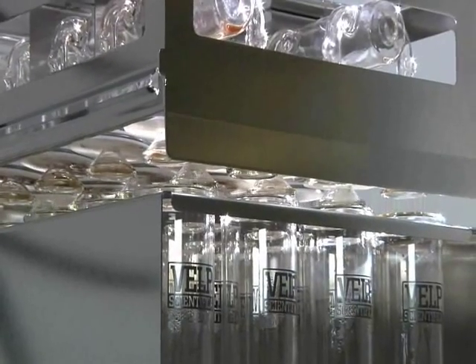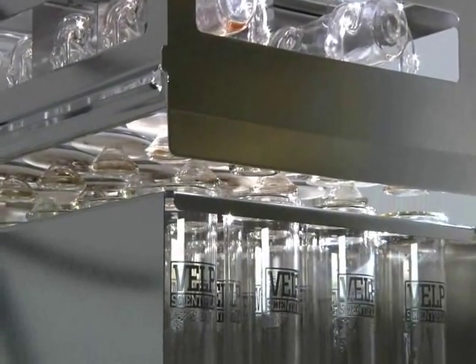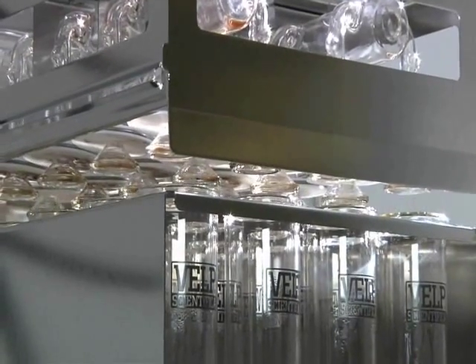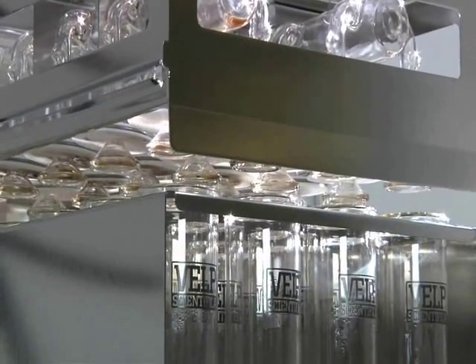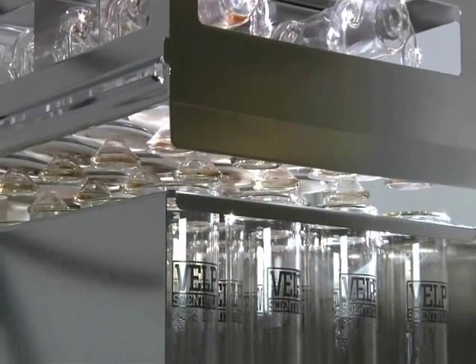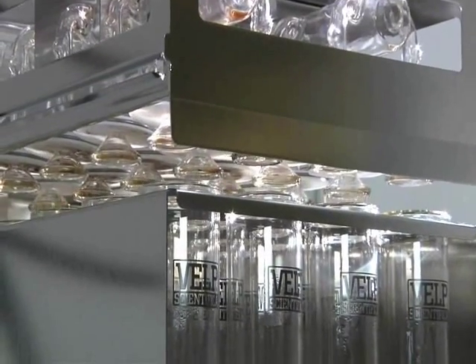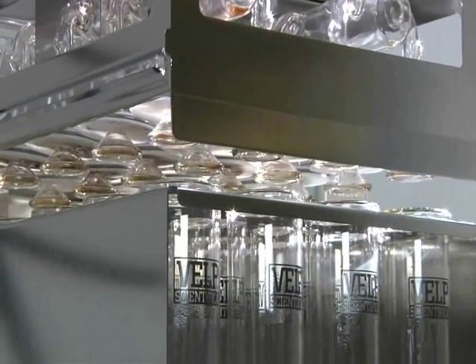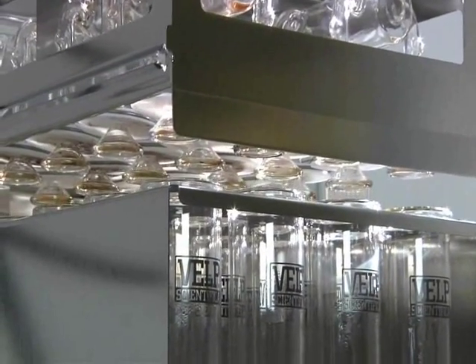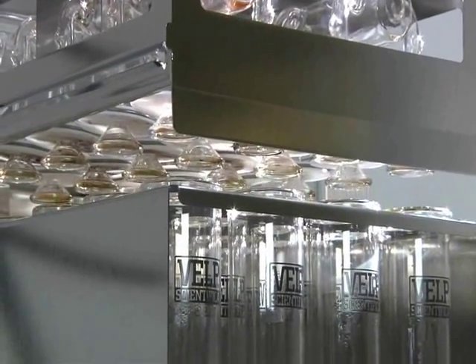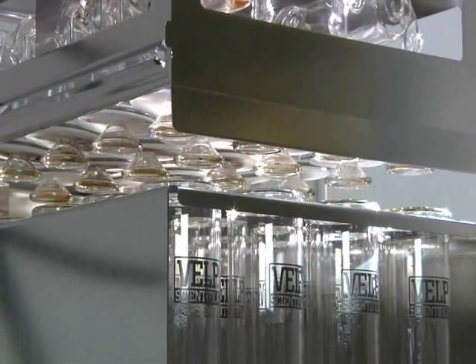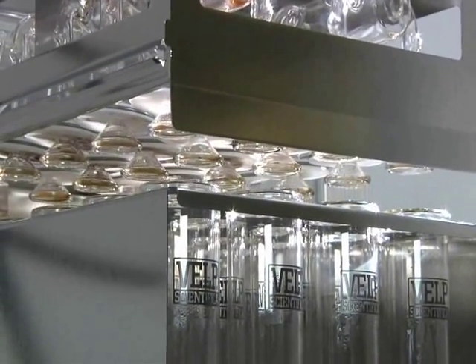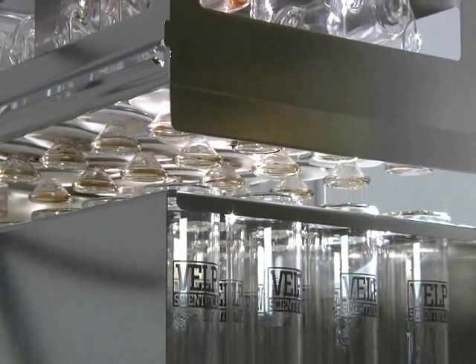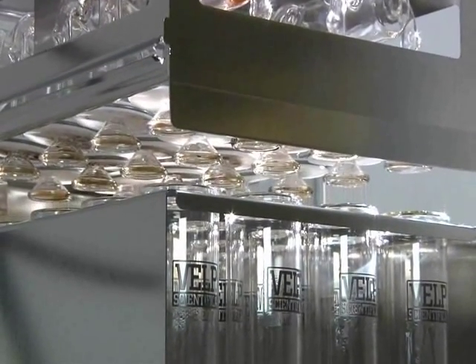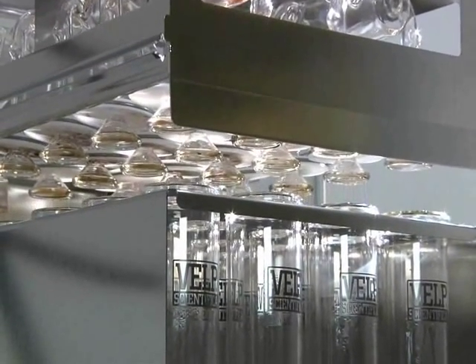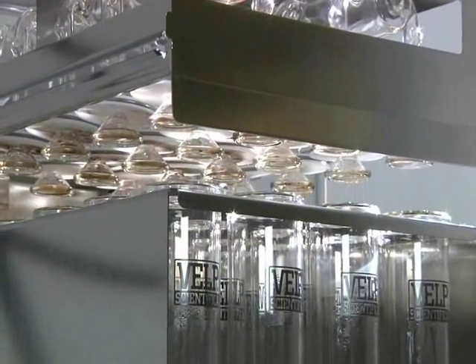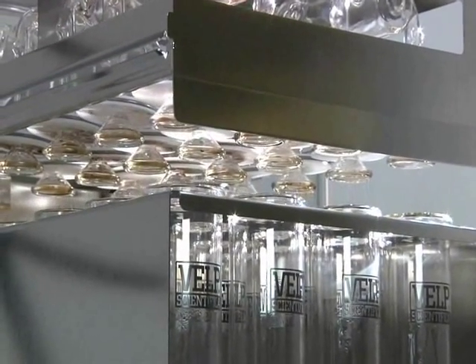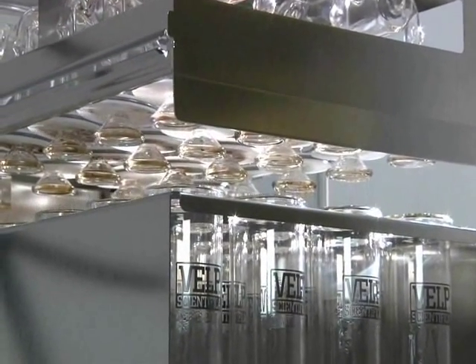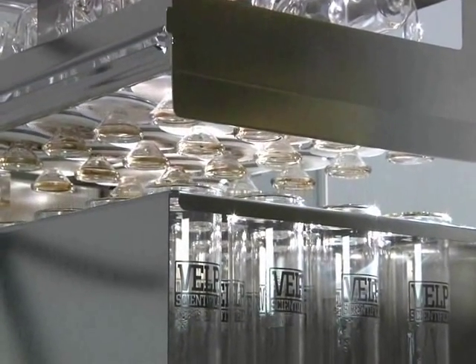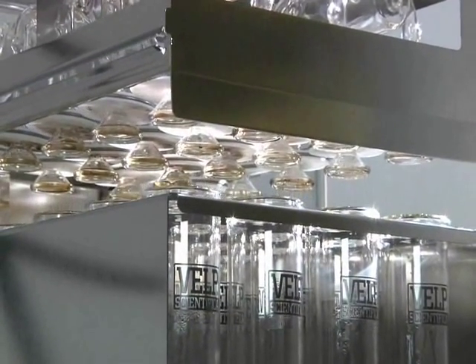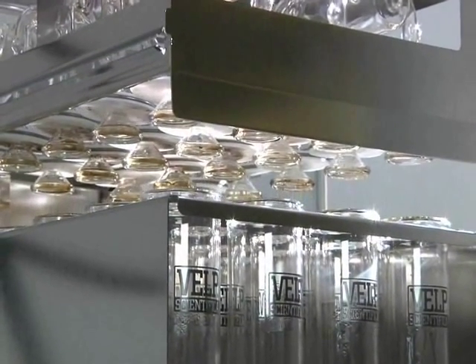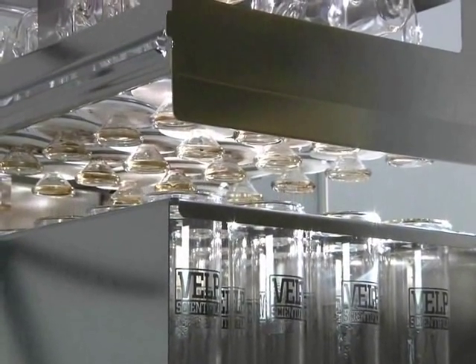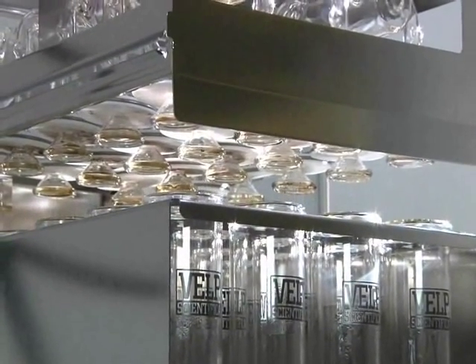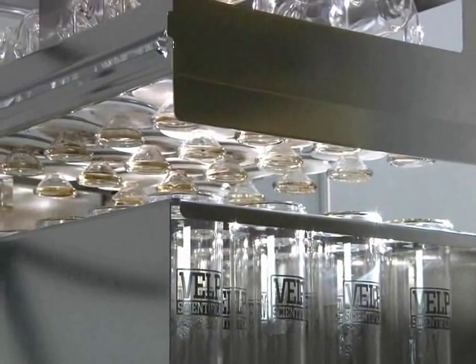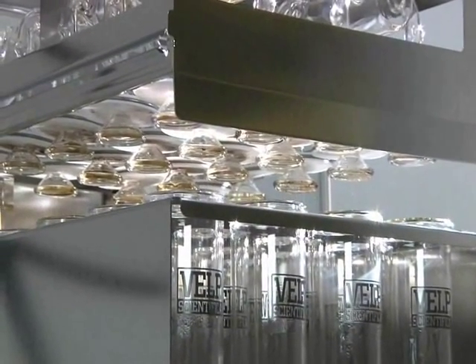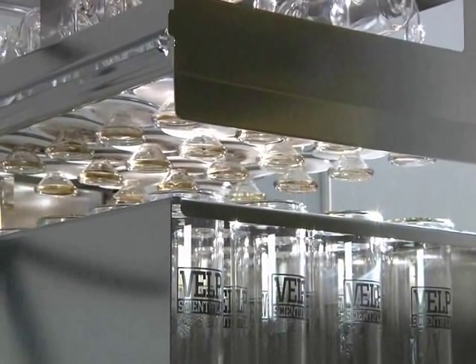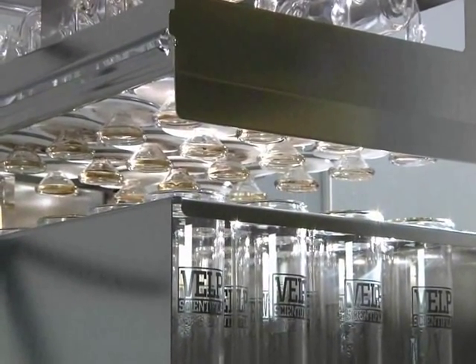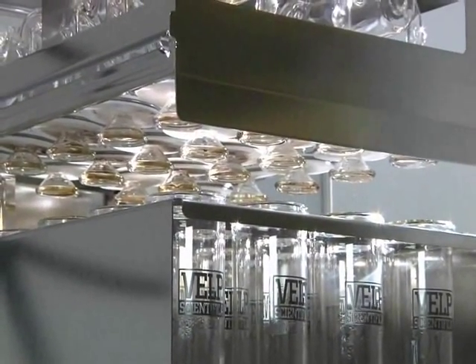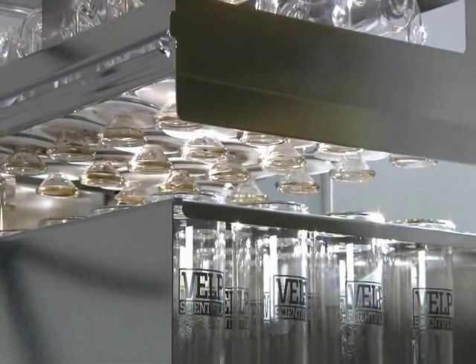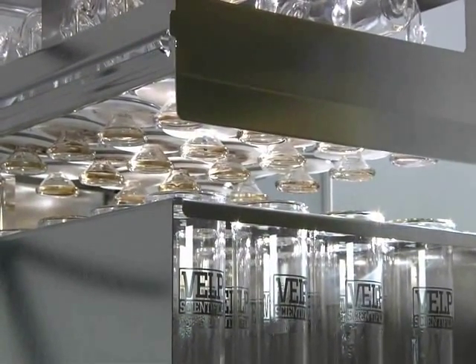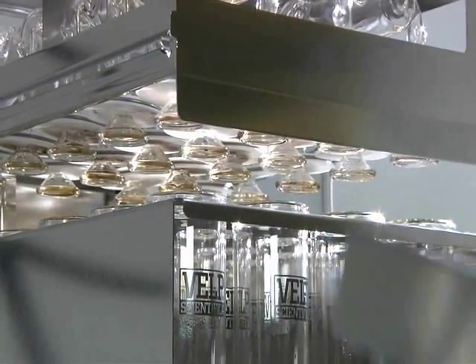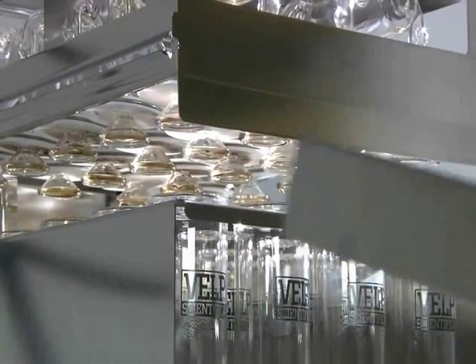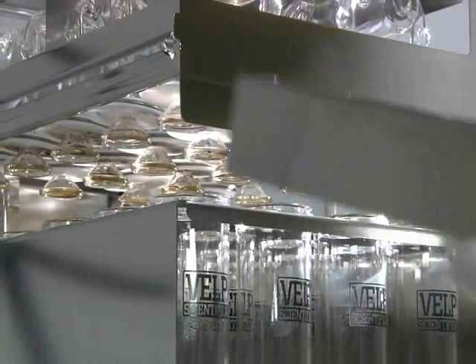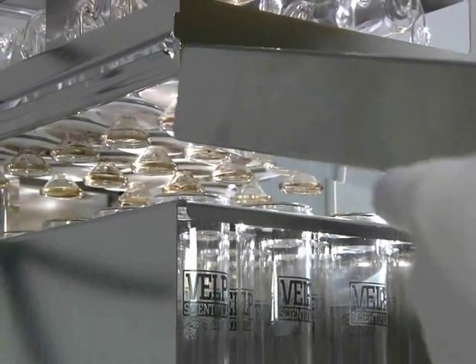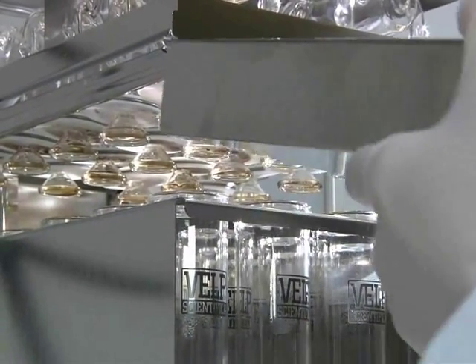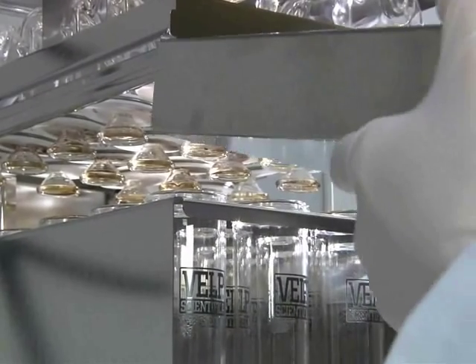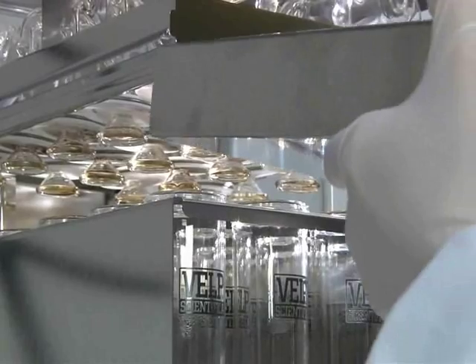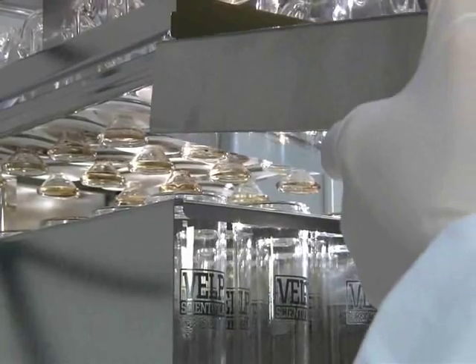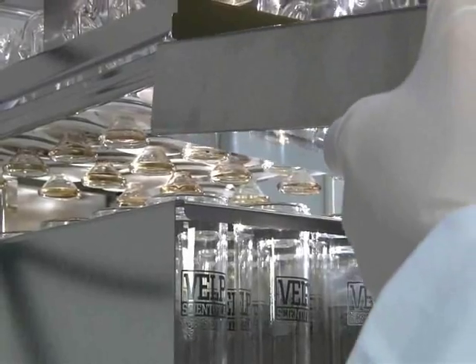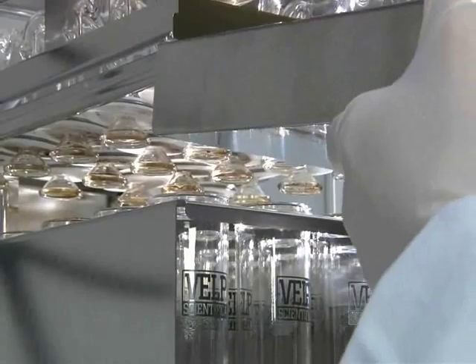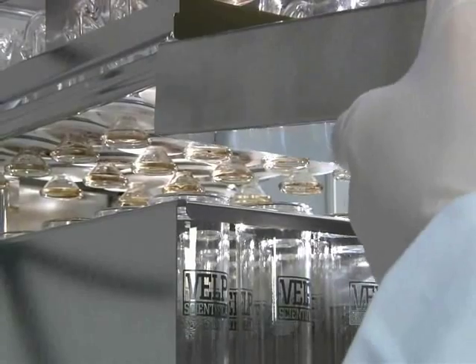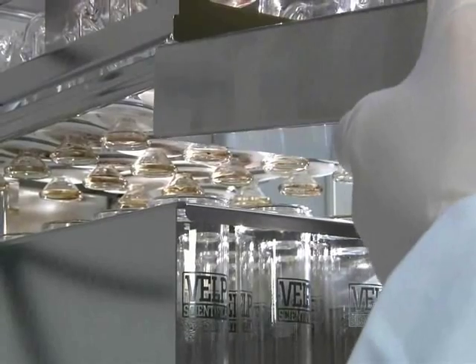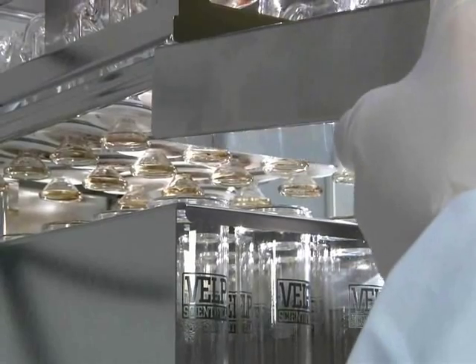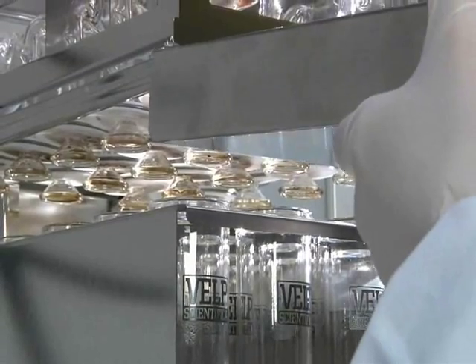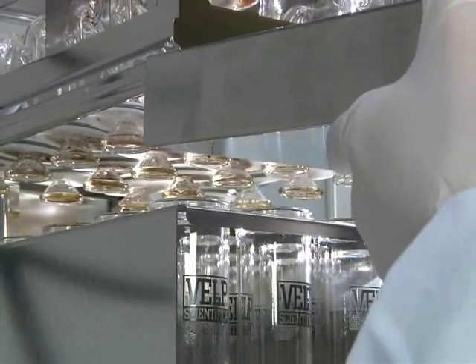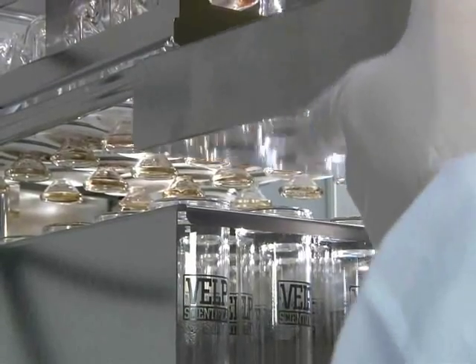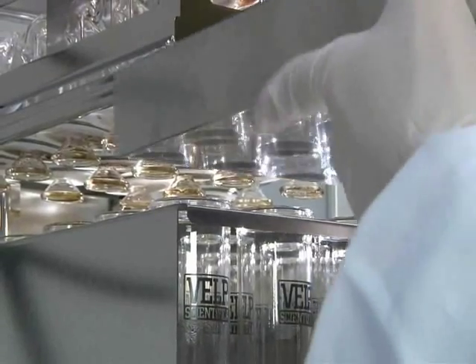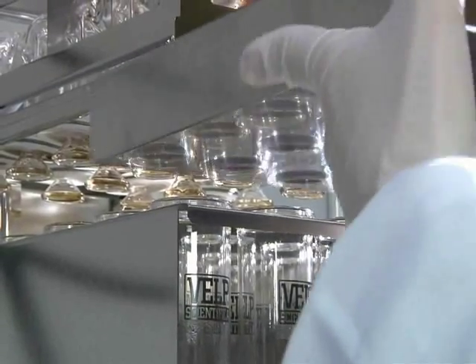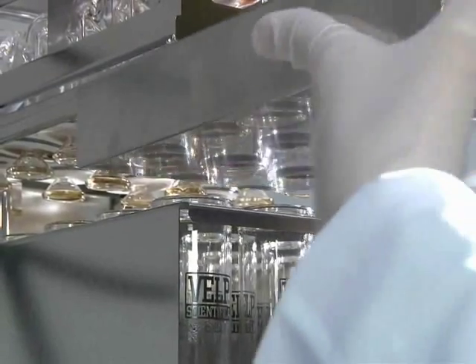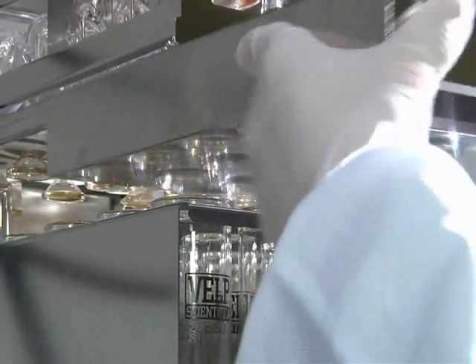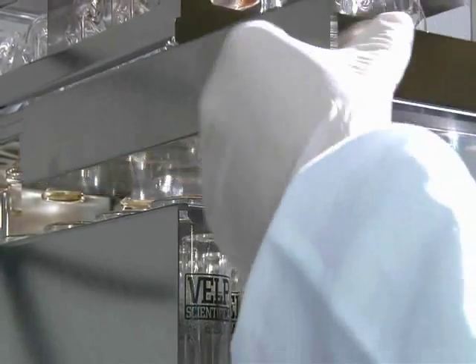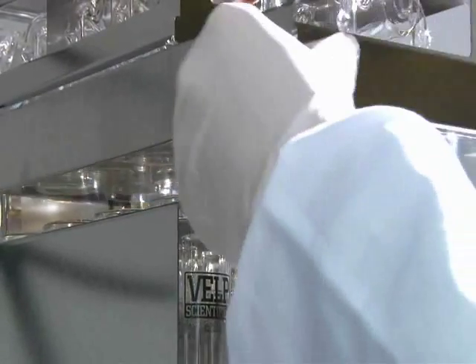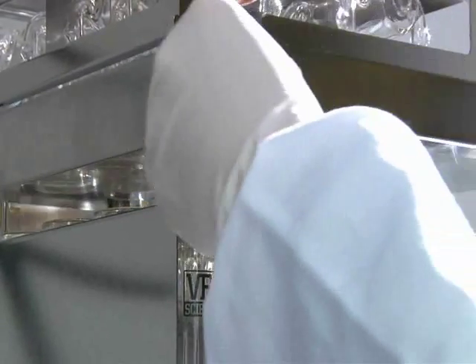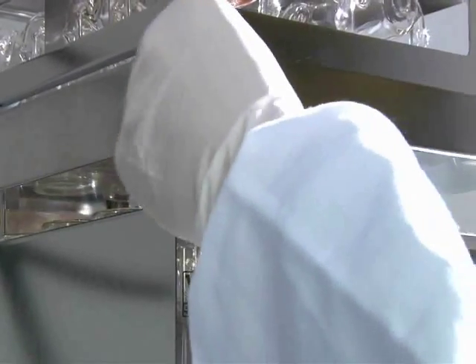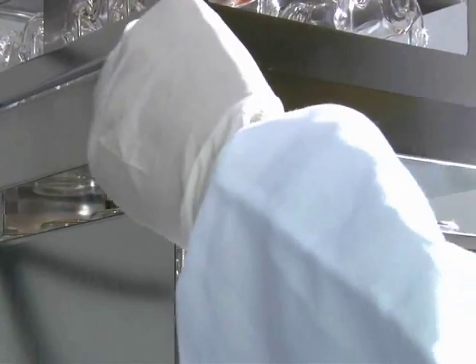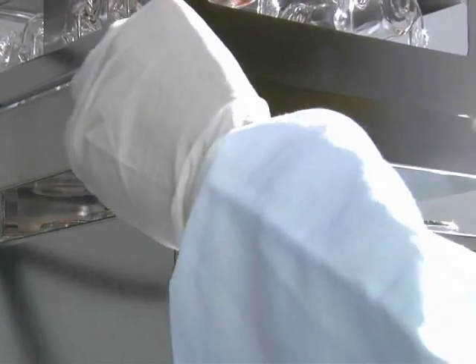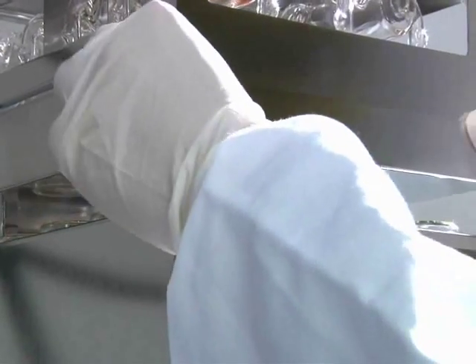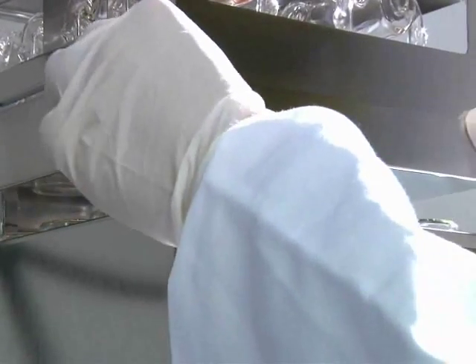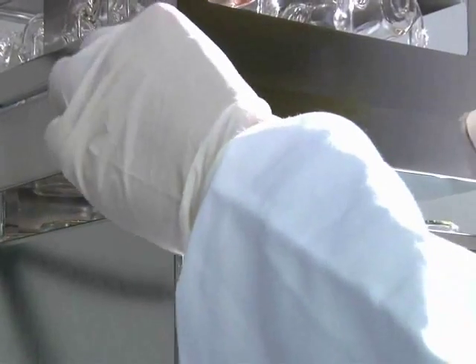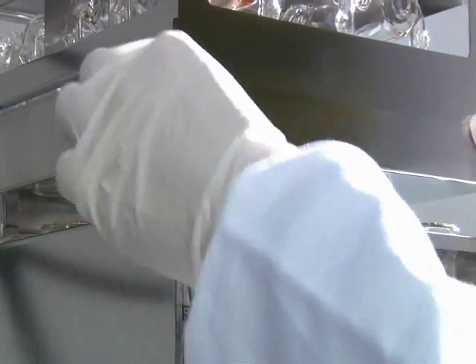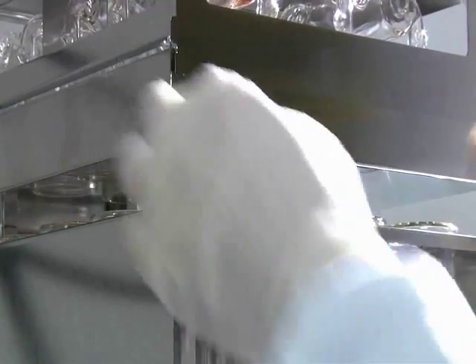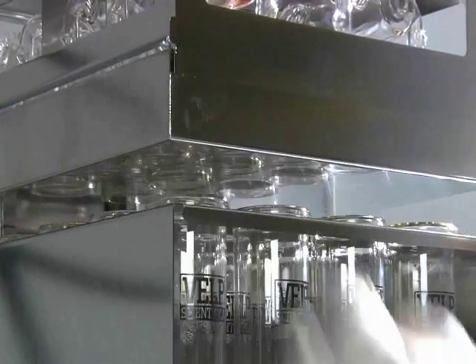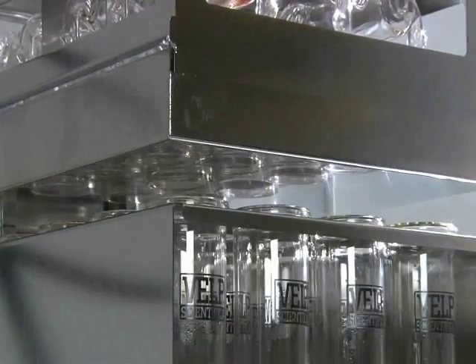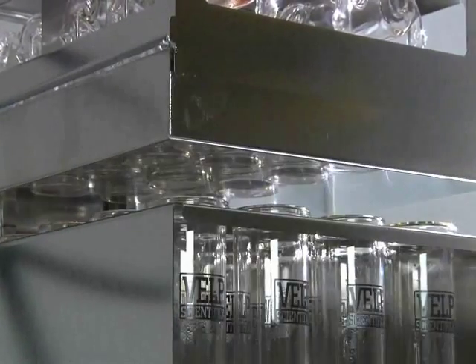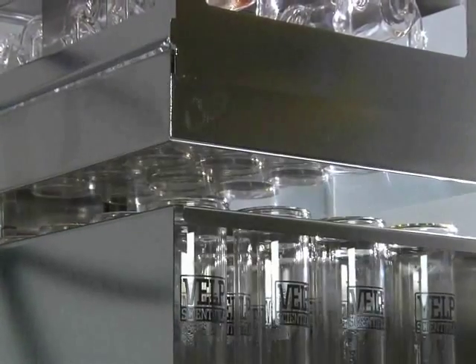Now it is possible to slide the rack out and replace it with another in order to start the next run, increasing productivity.